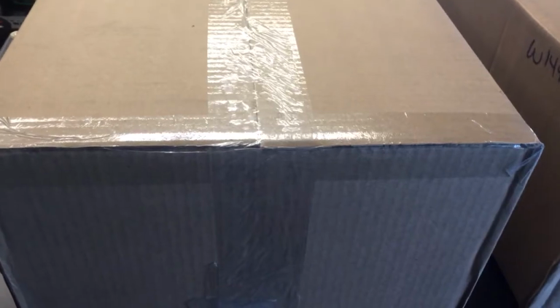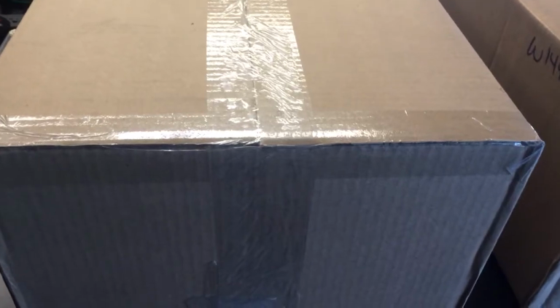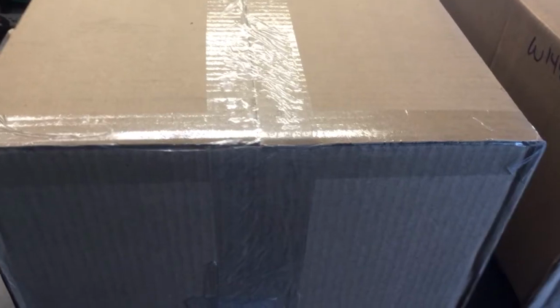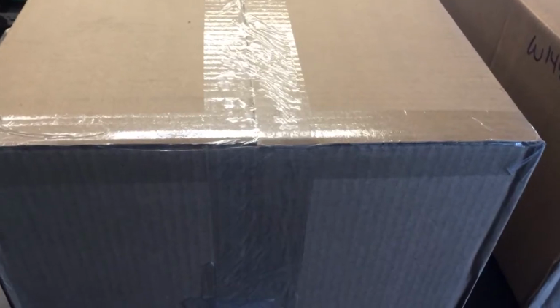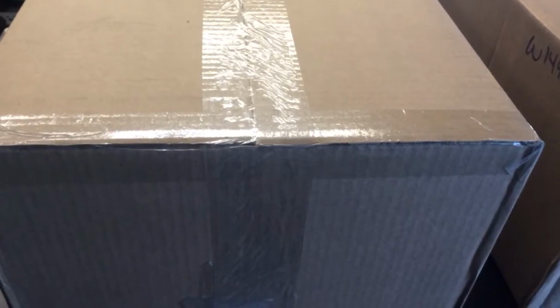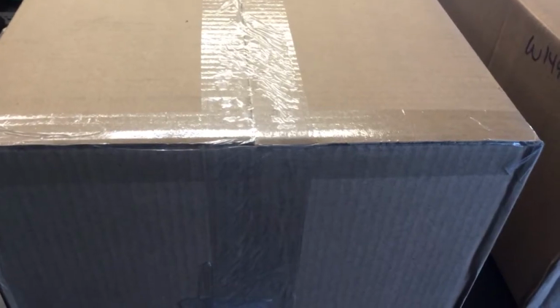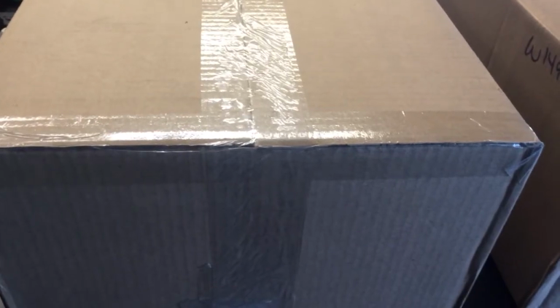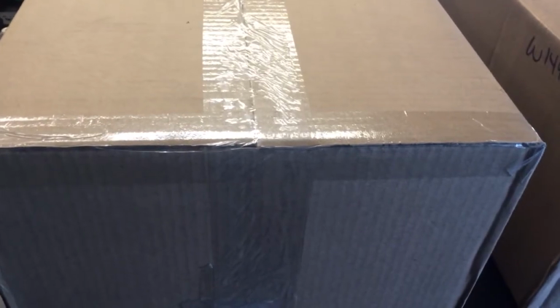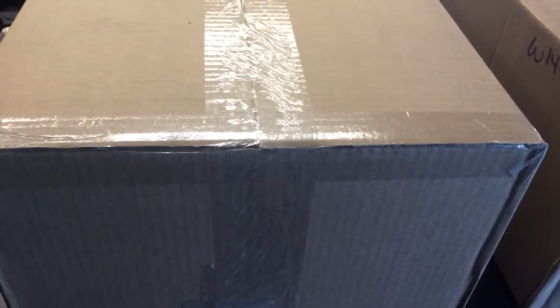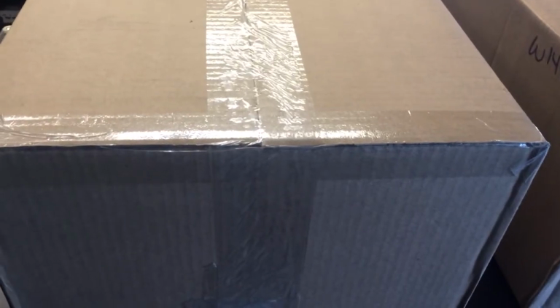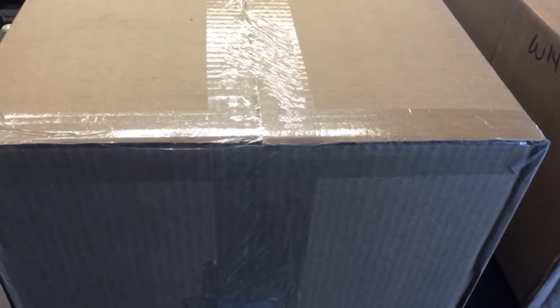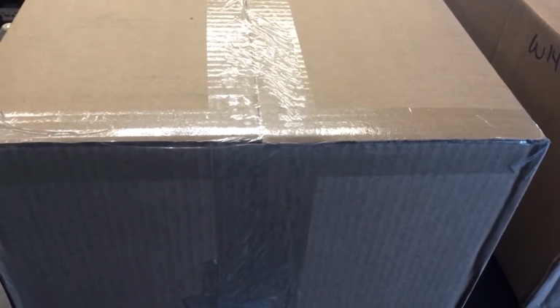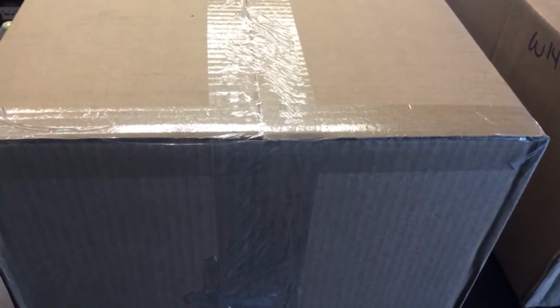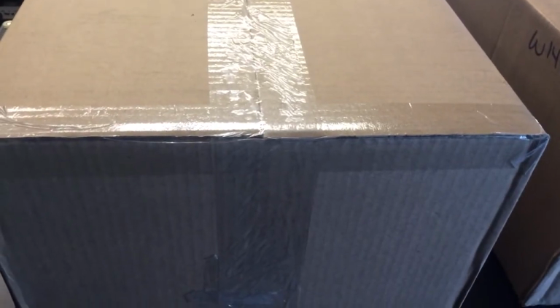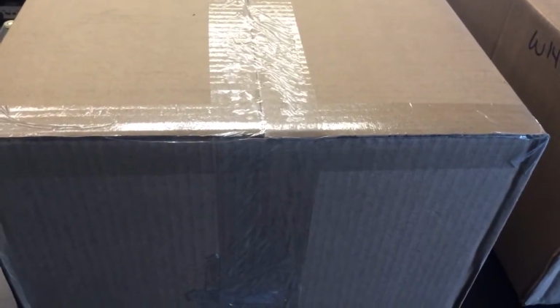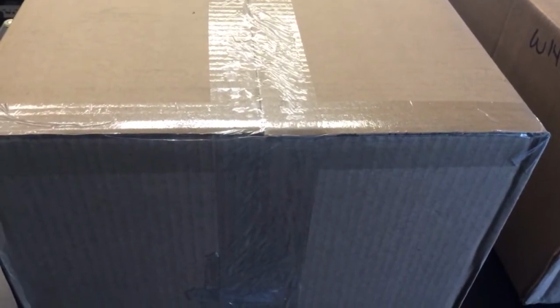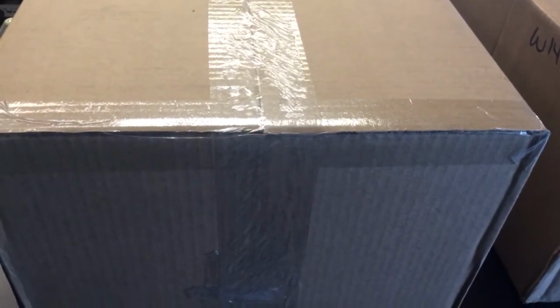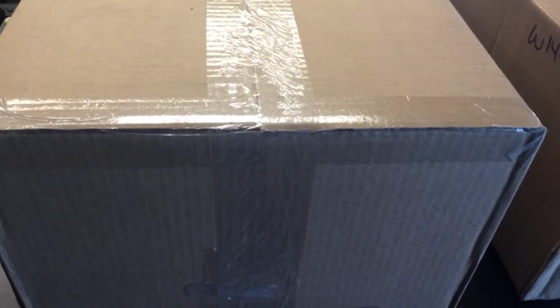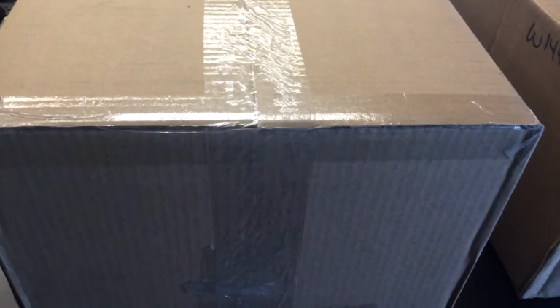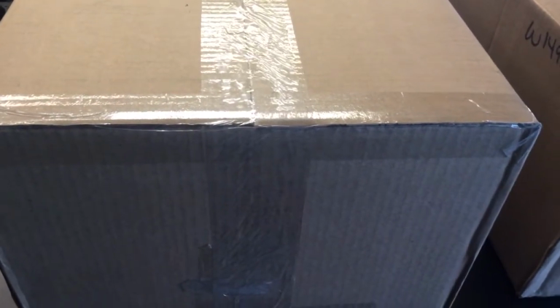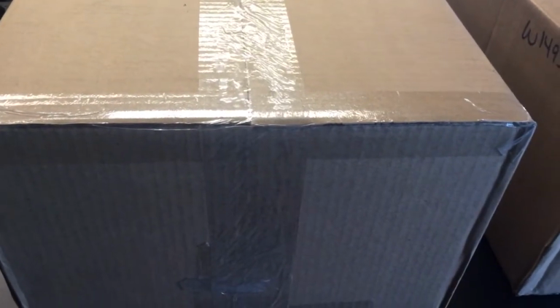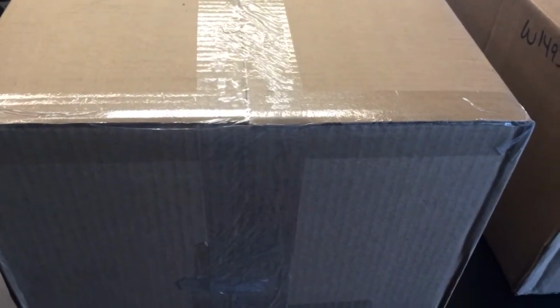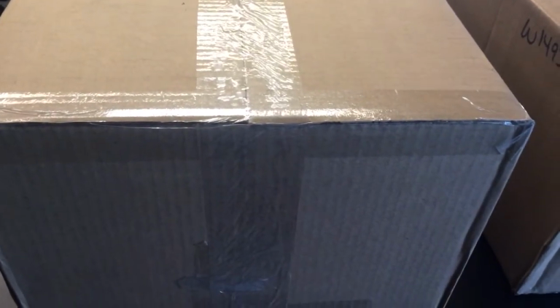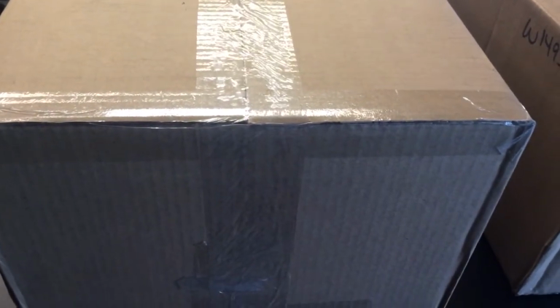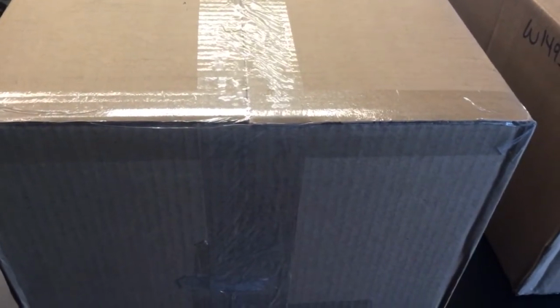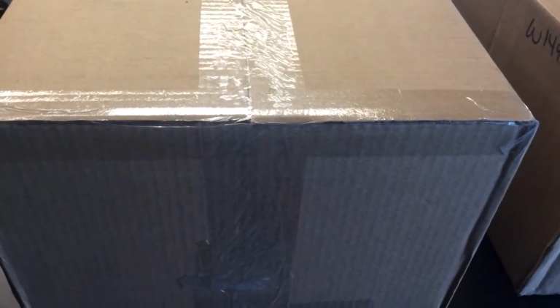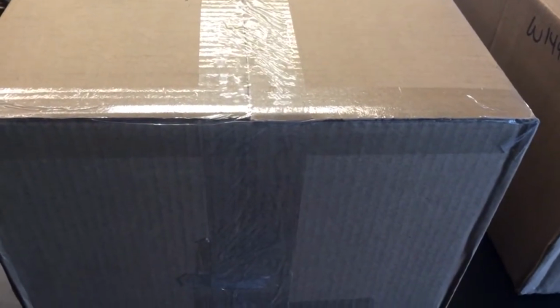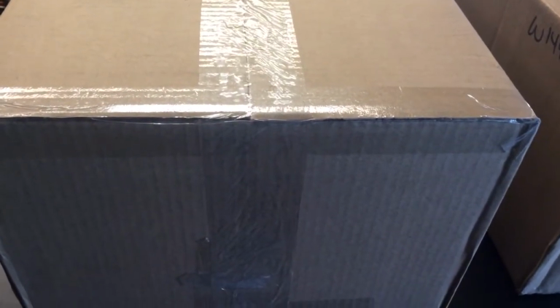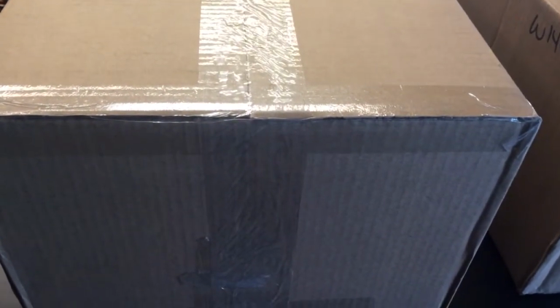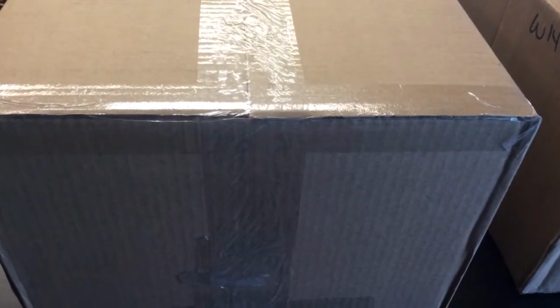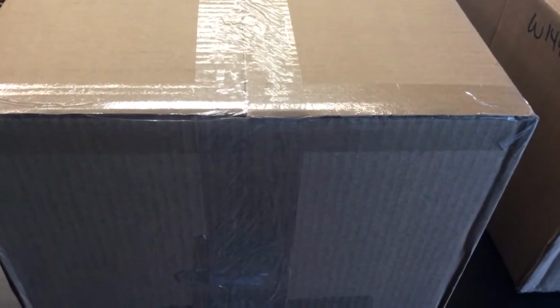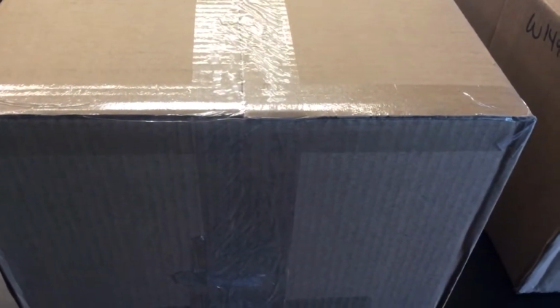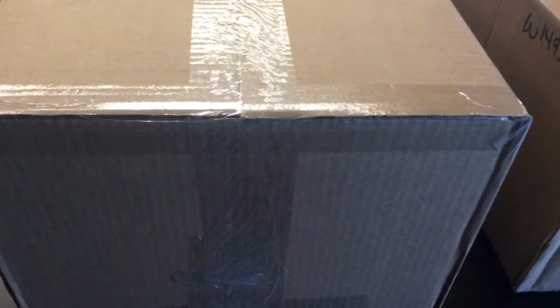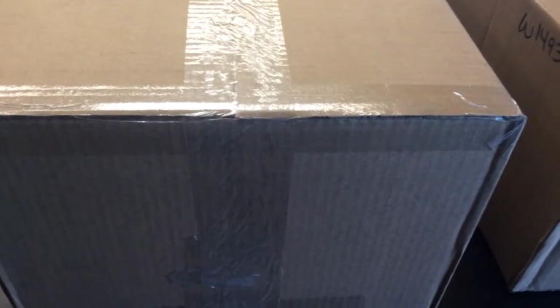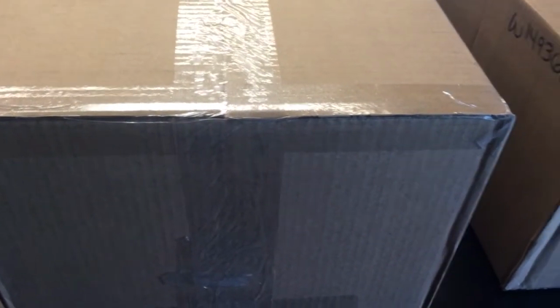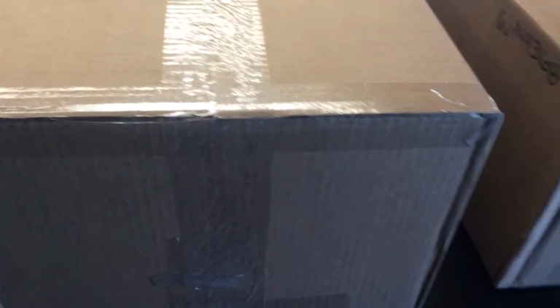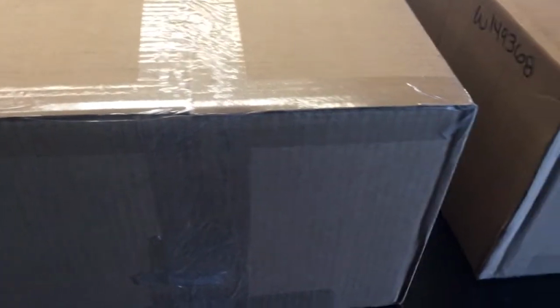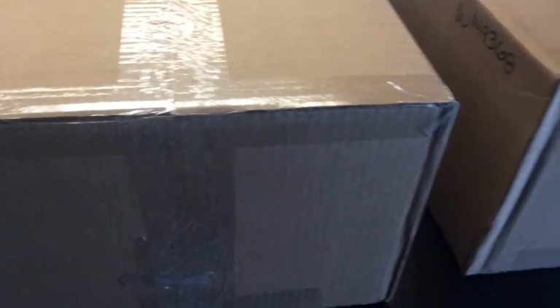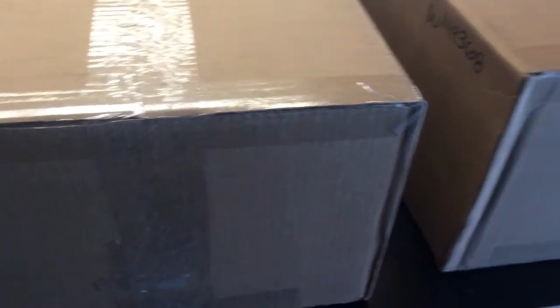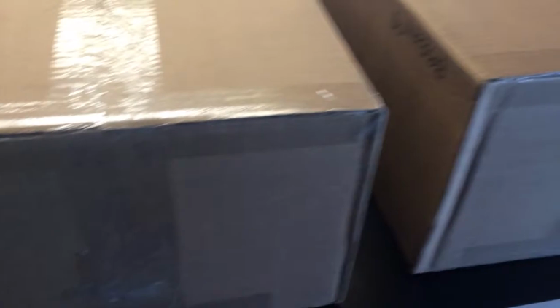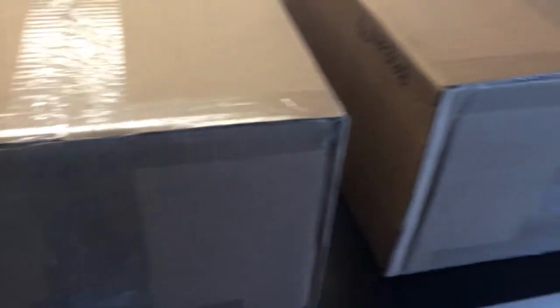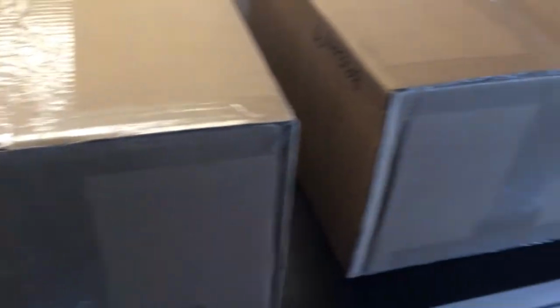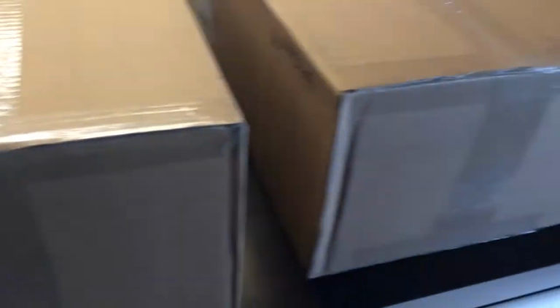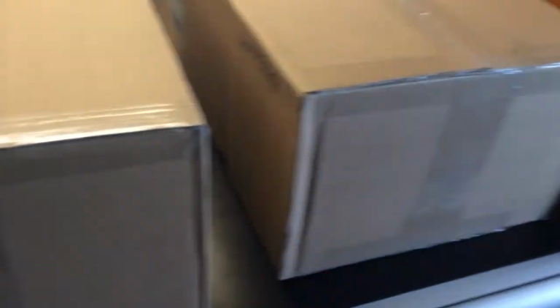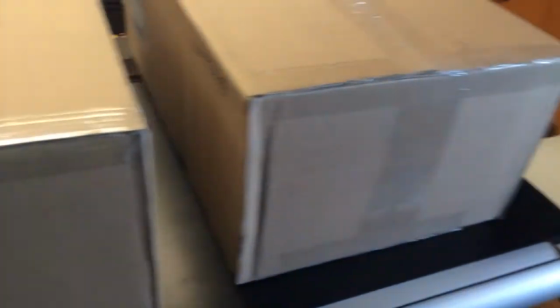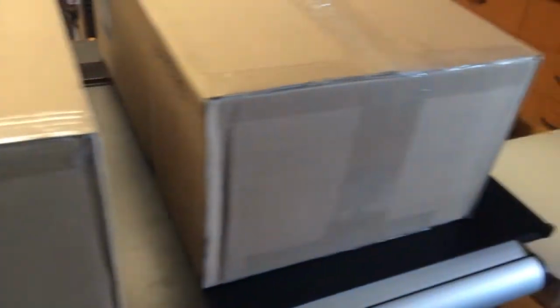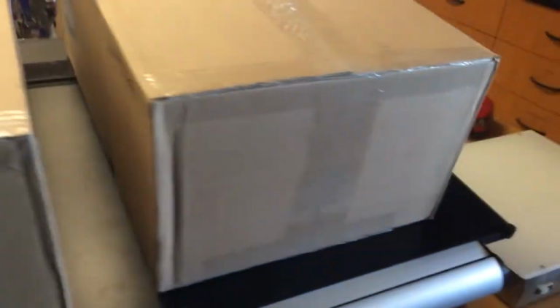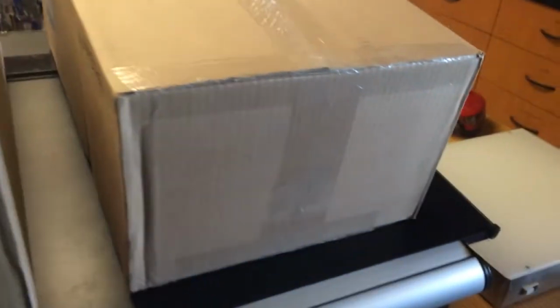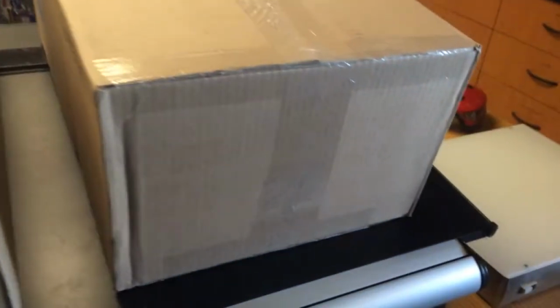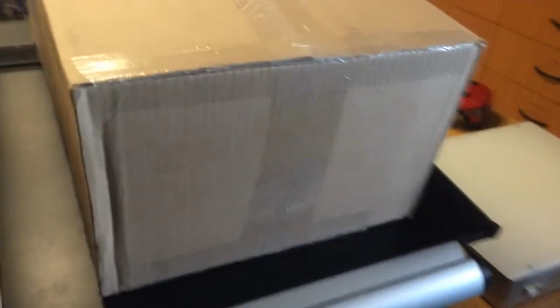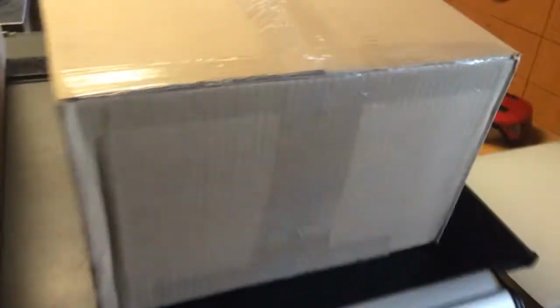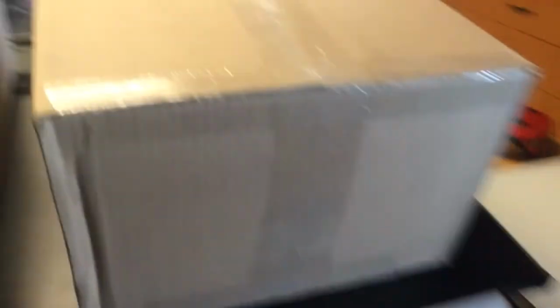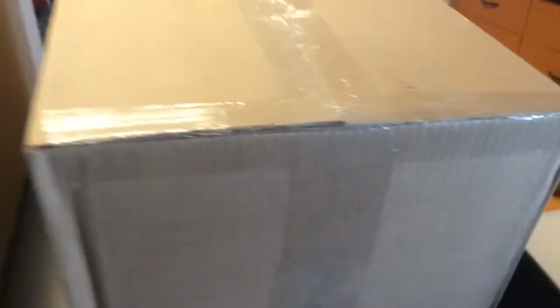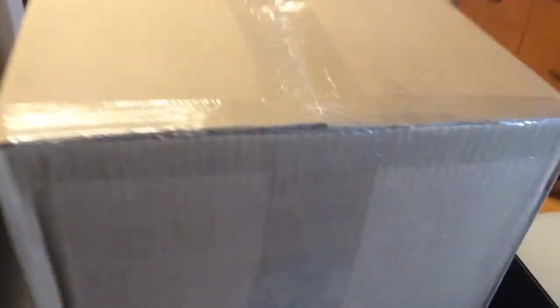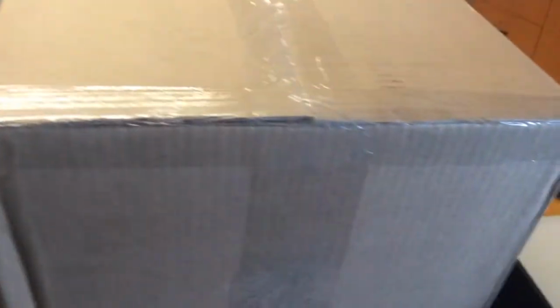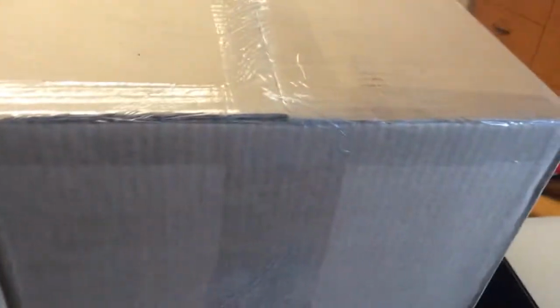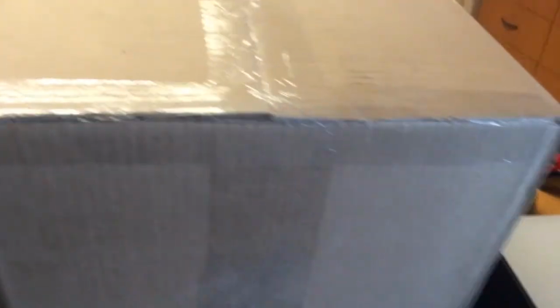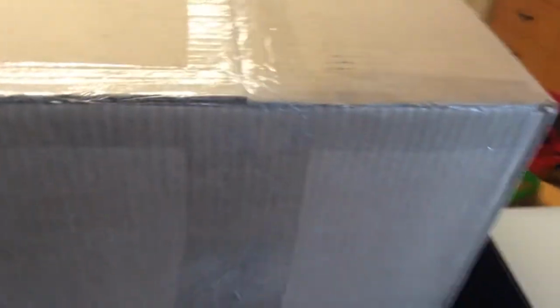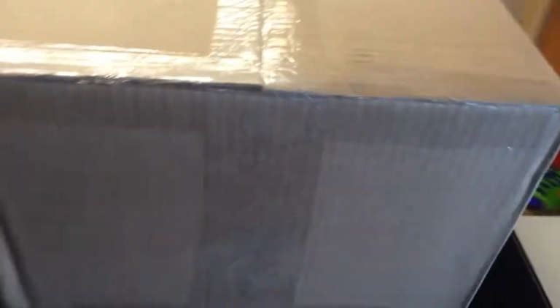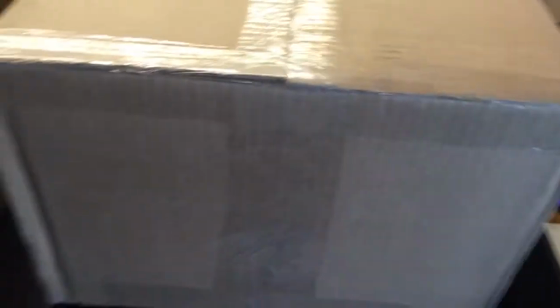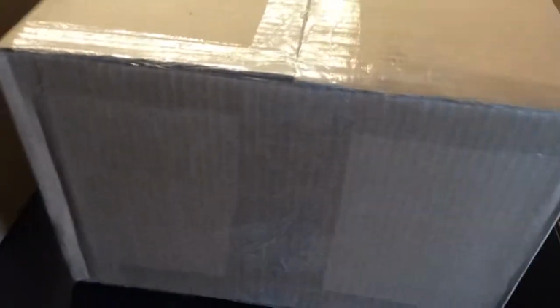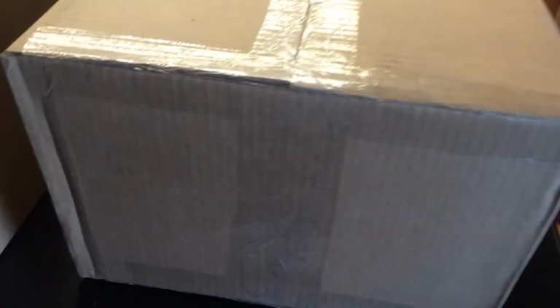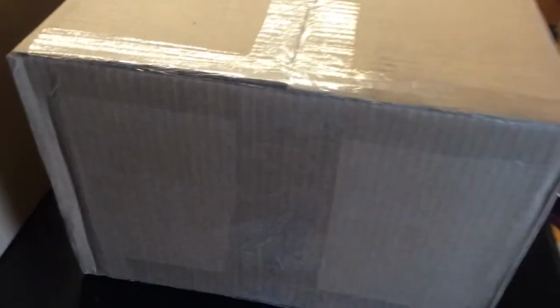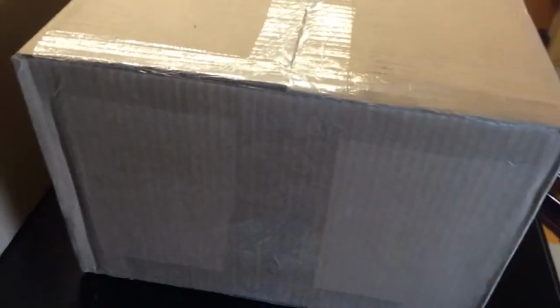Hey YouTube, what up, AntKalypse here, and today I have an unboxing for you guys. Well, two unboxings, it looks like.